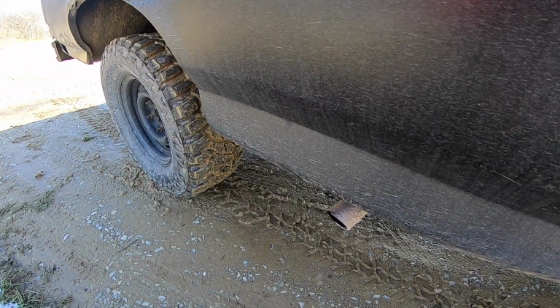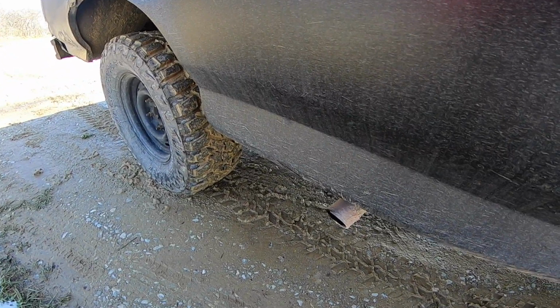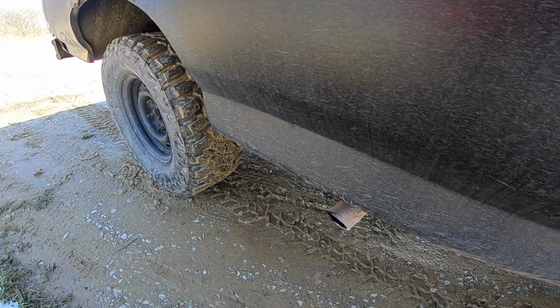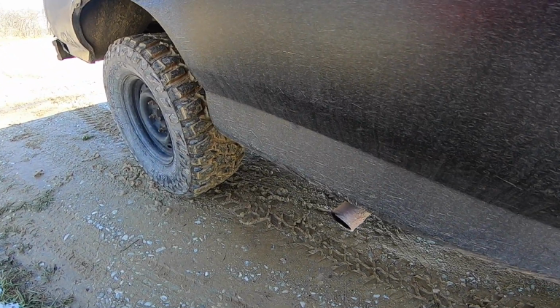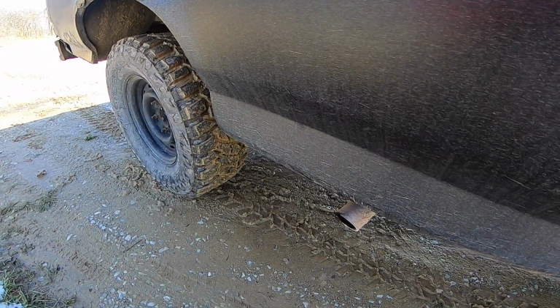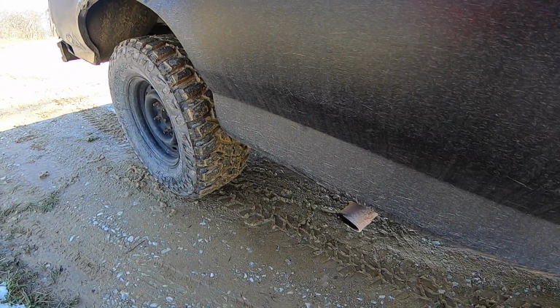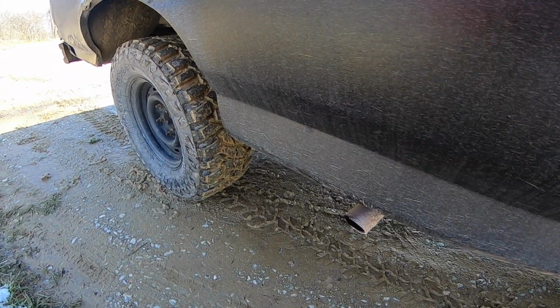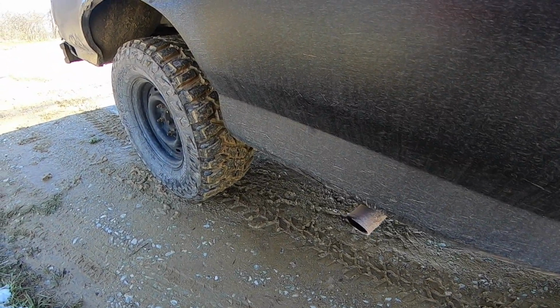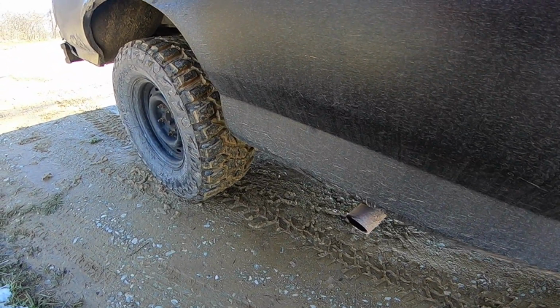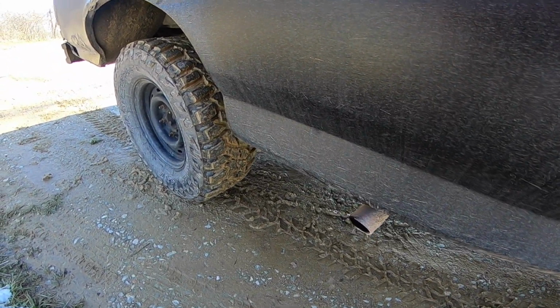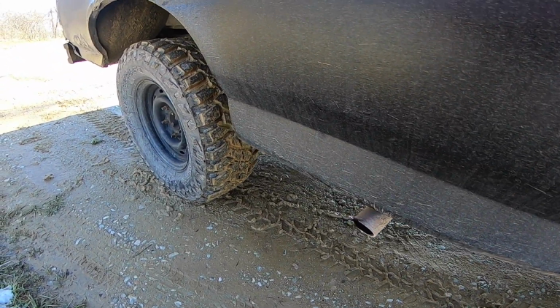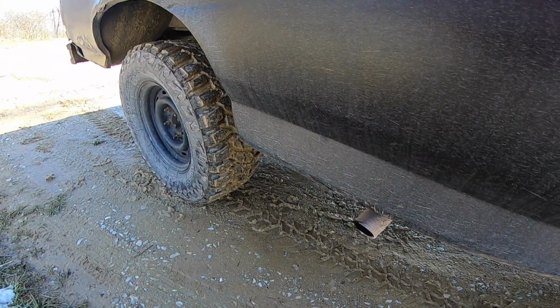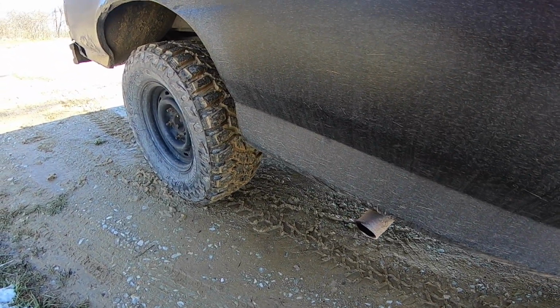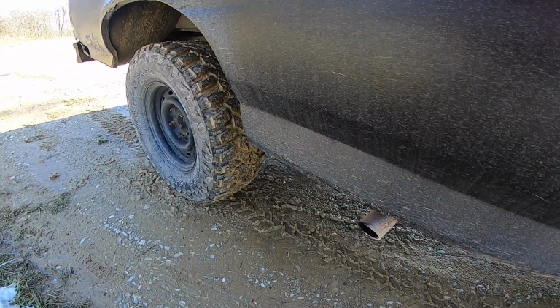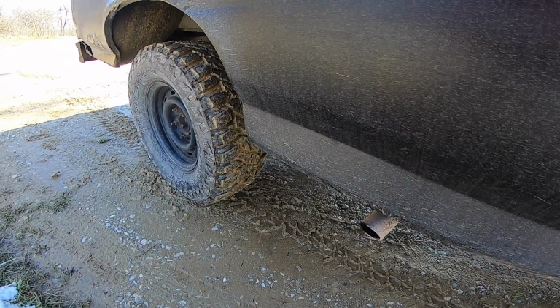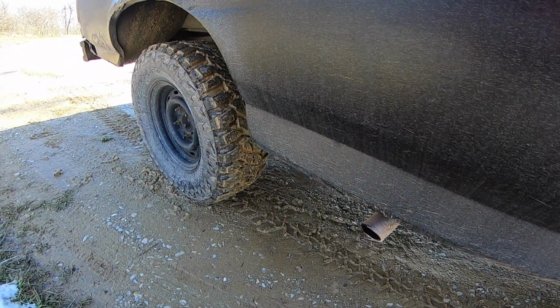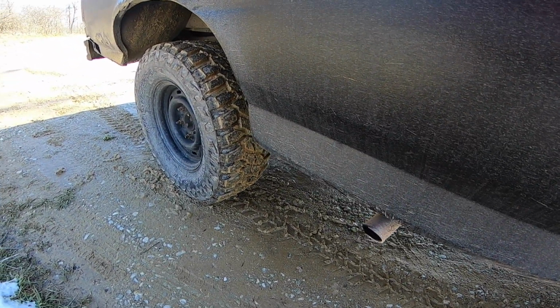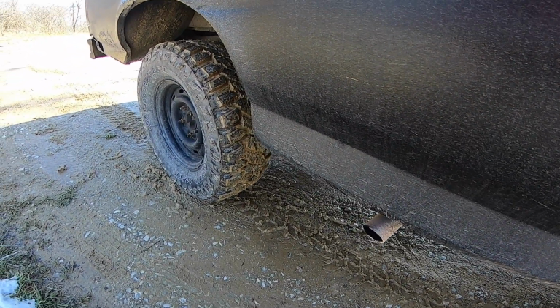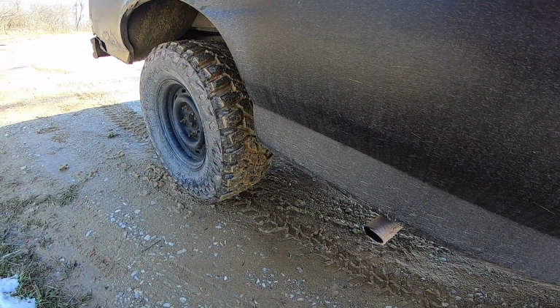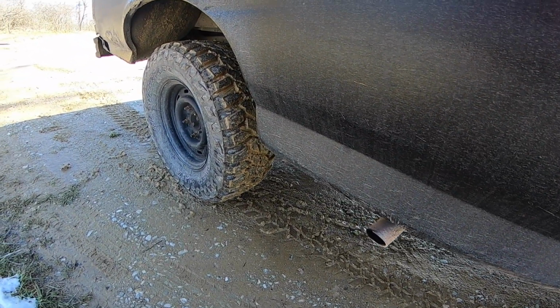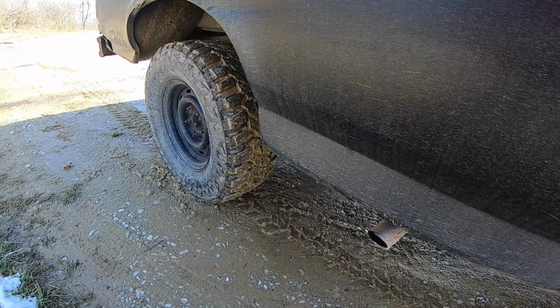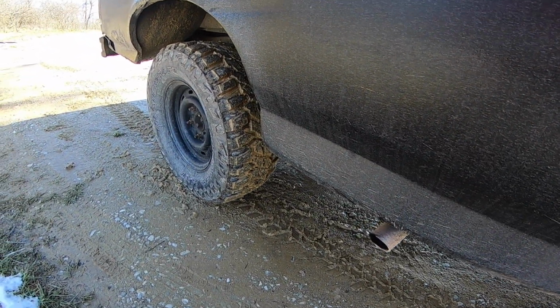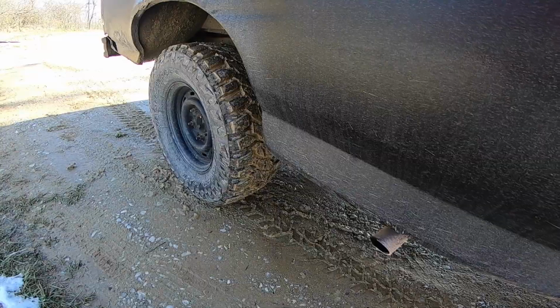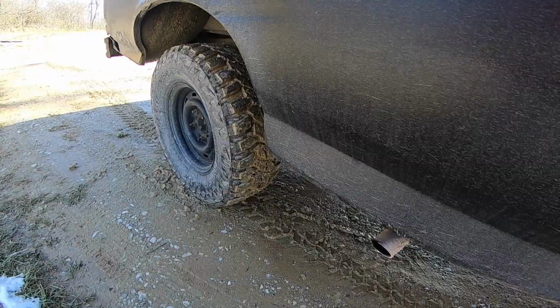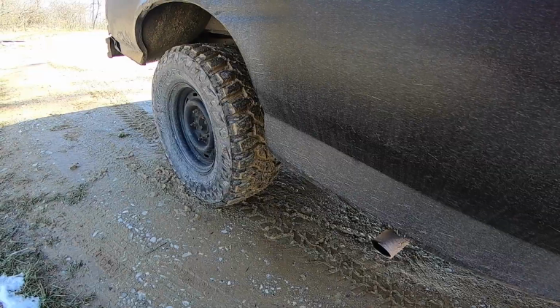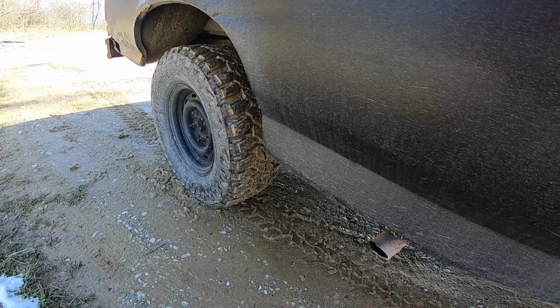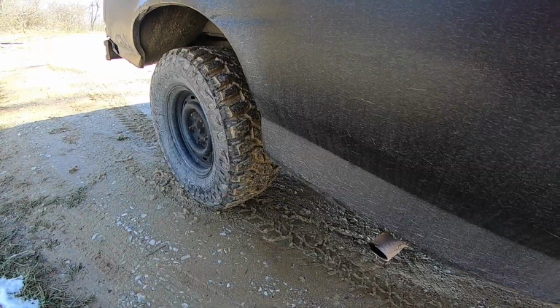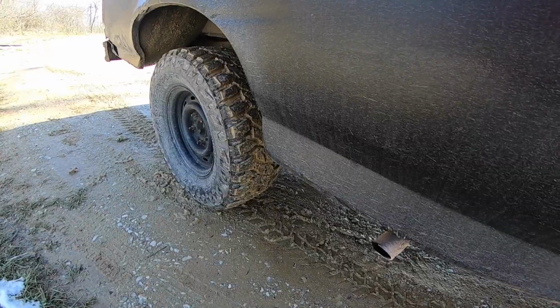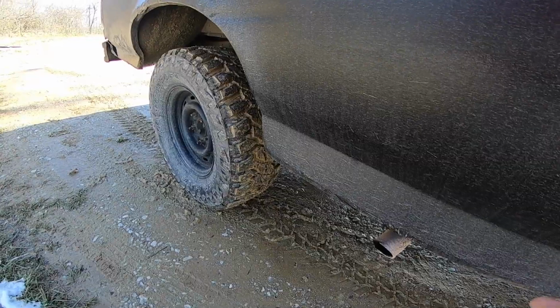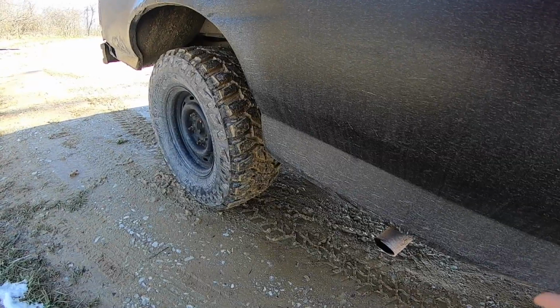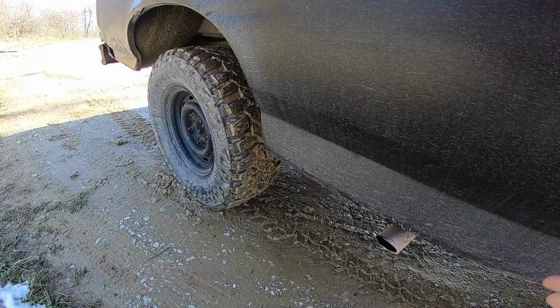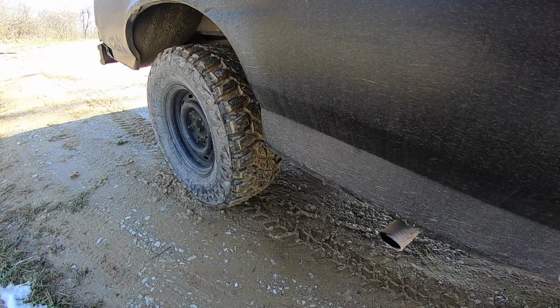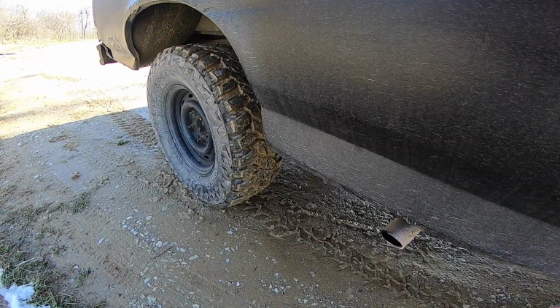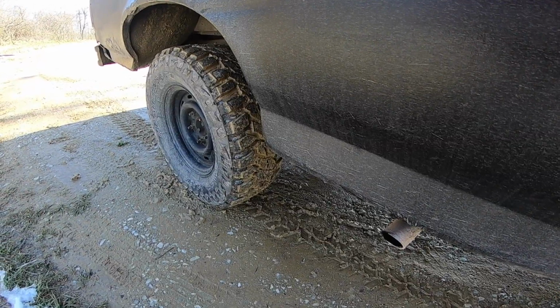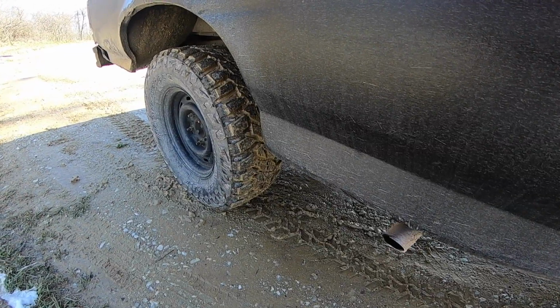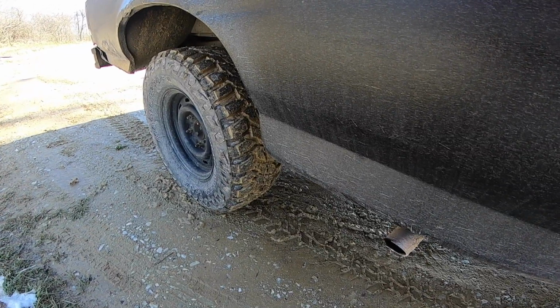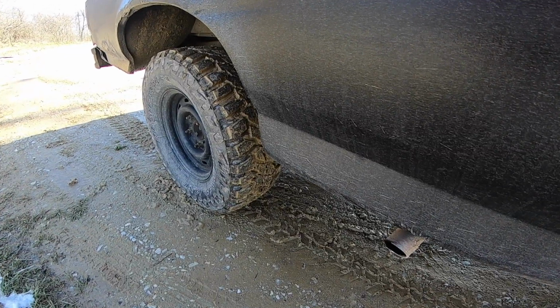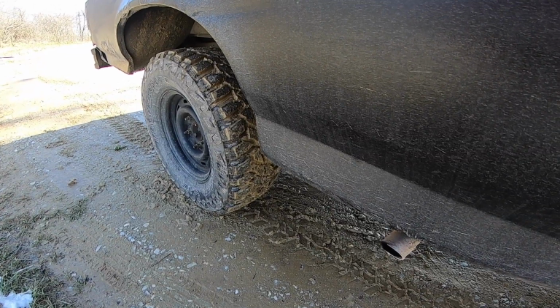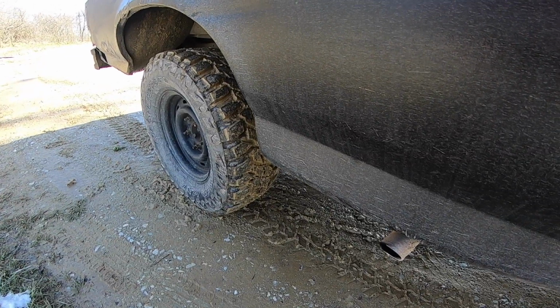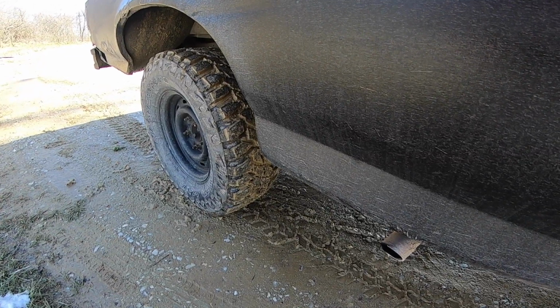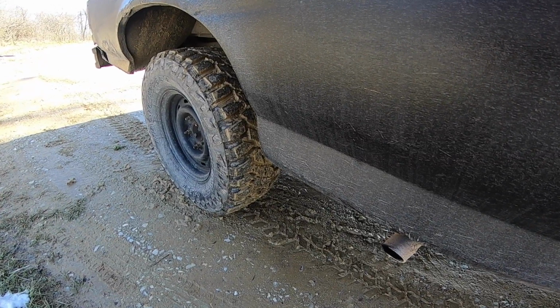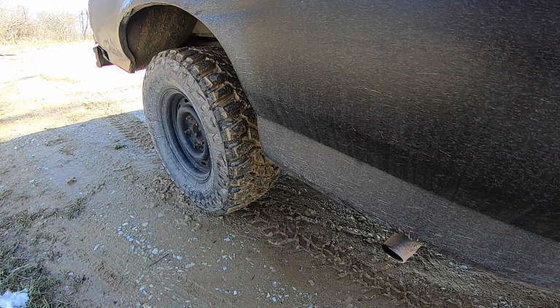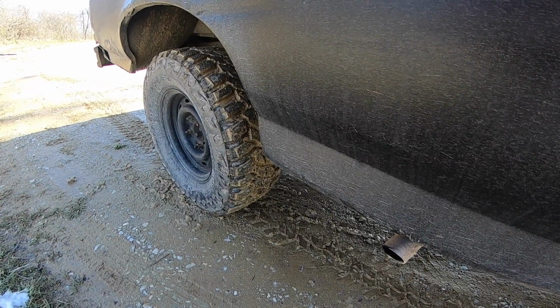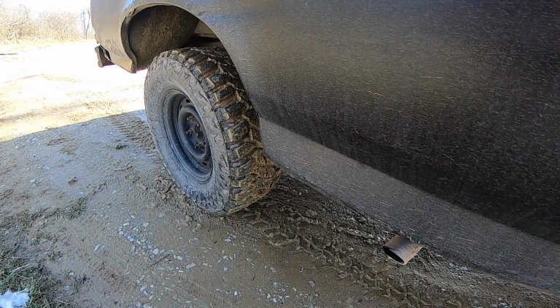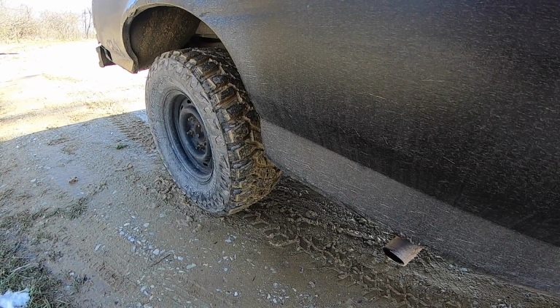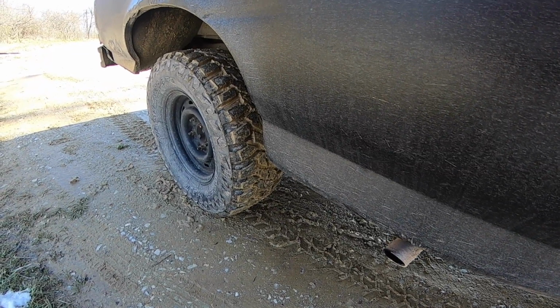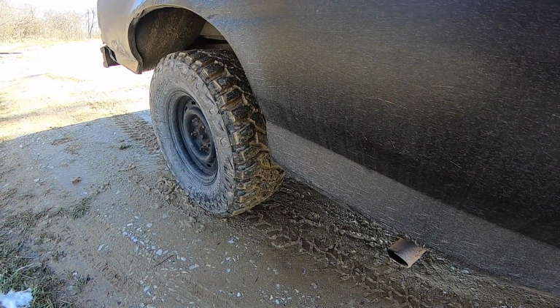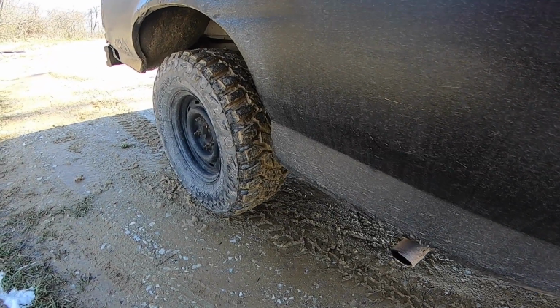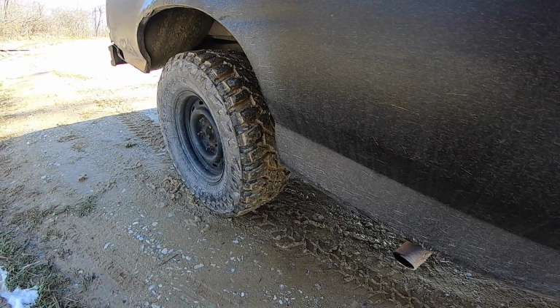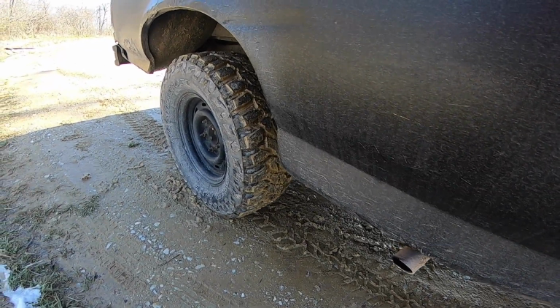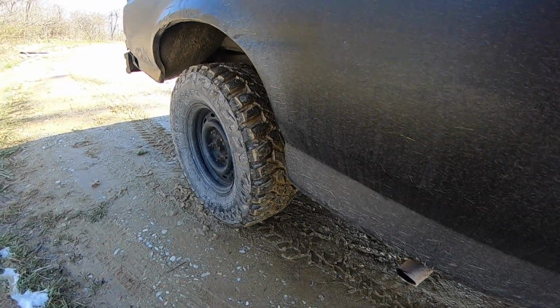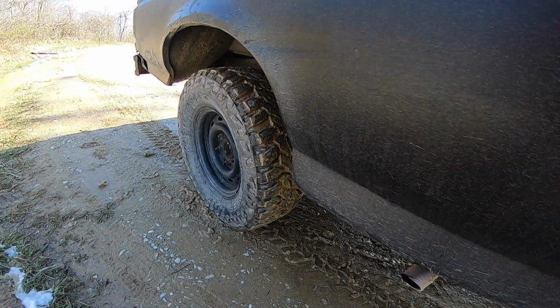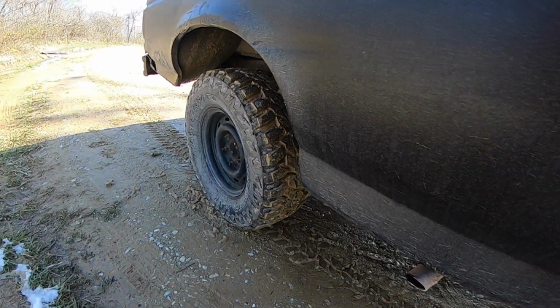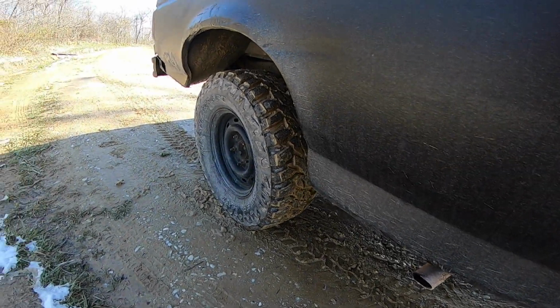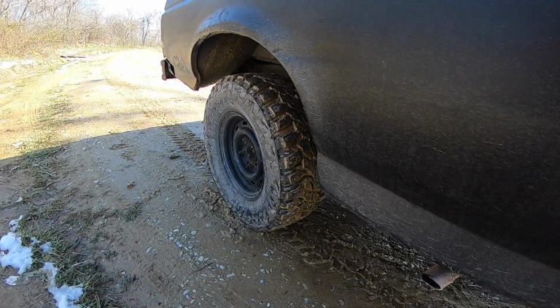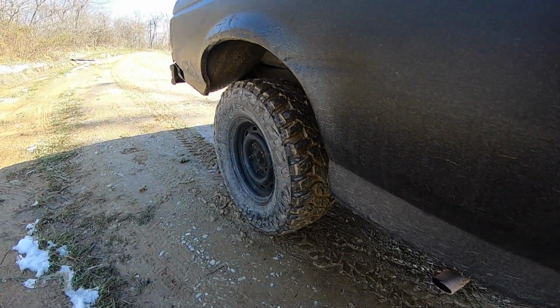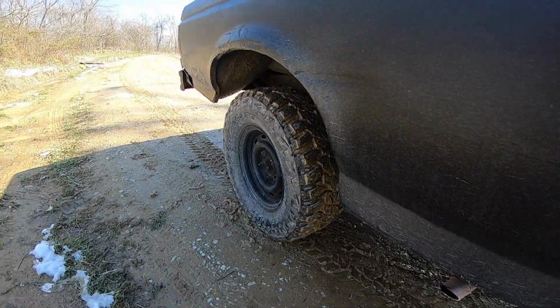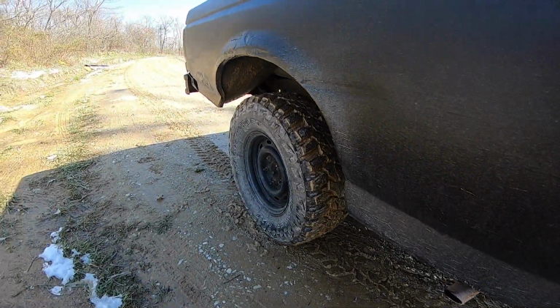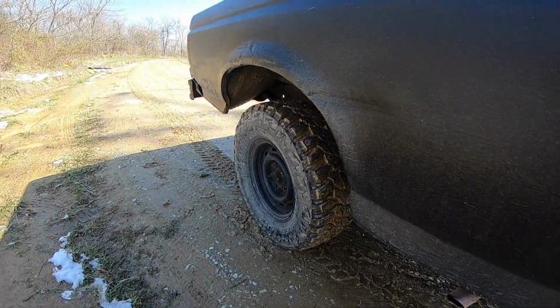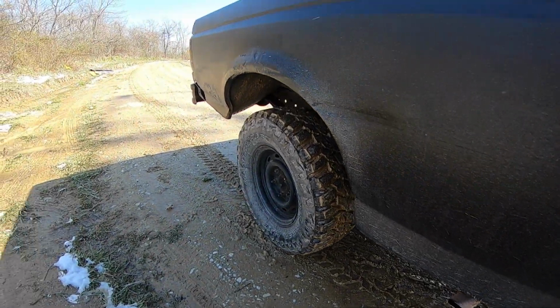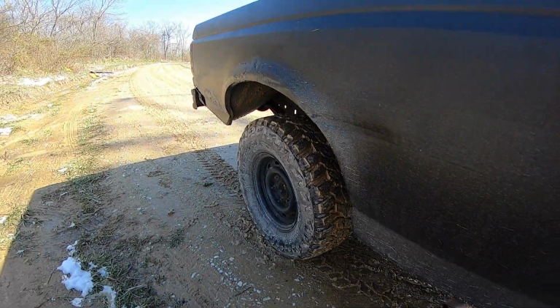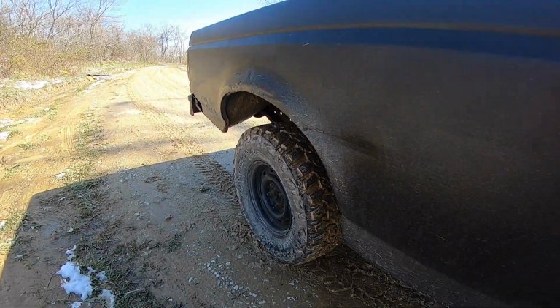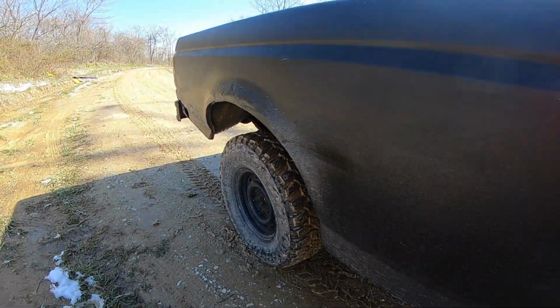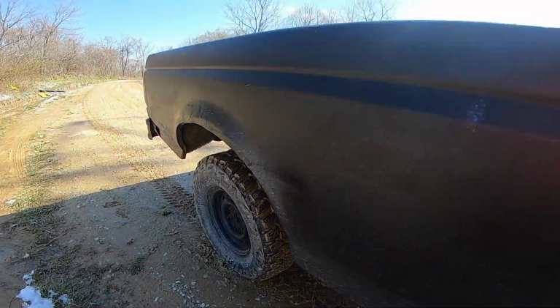It was cheap. I had an exhaust shop do it because I don't have a tube bender, and at that point I didn't have a welder yet either.